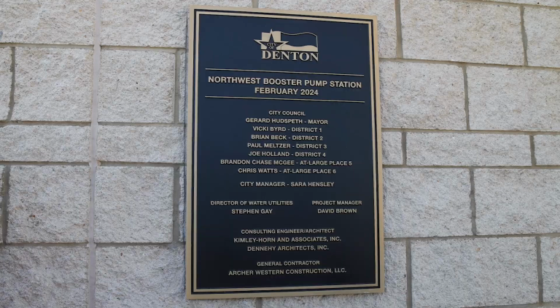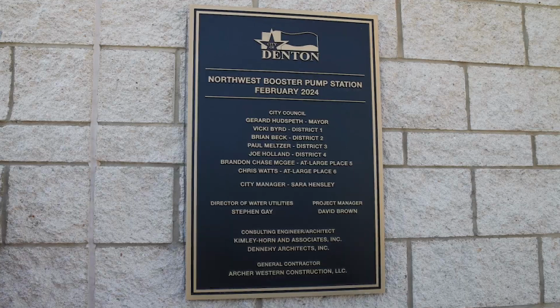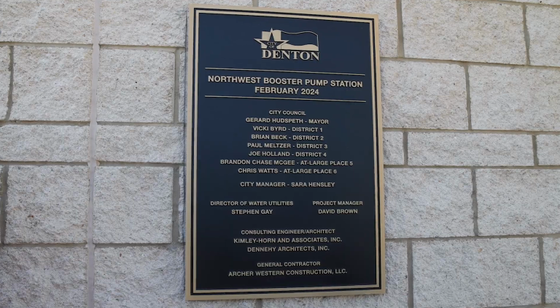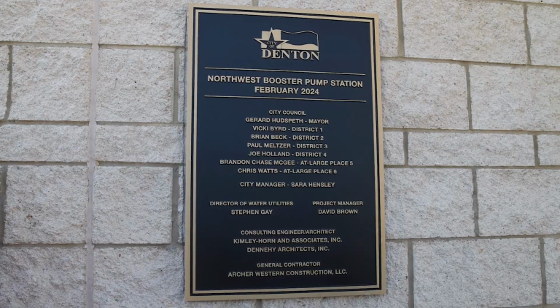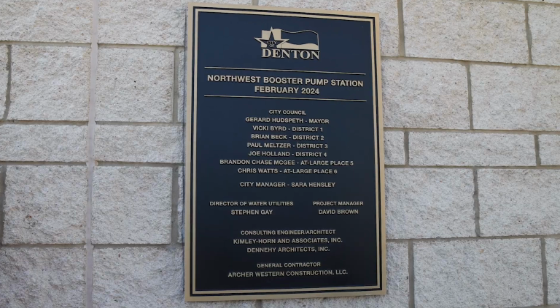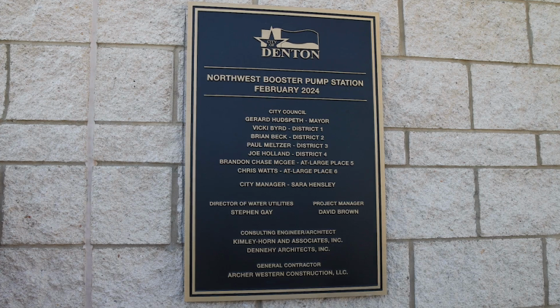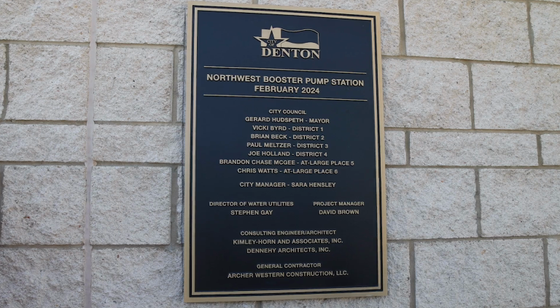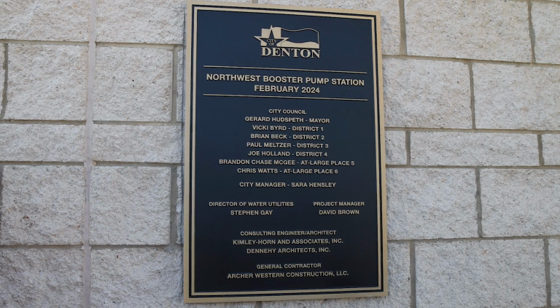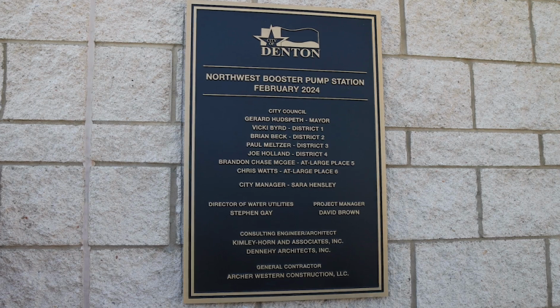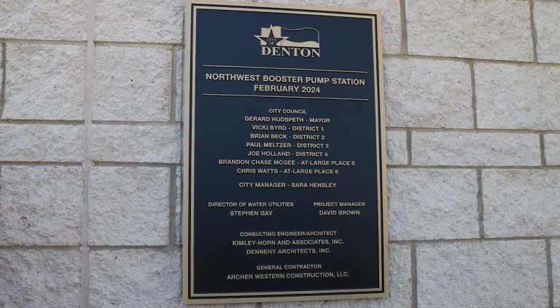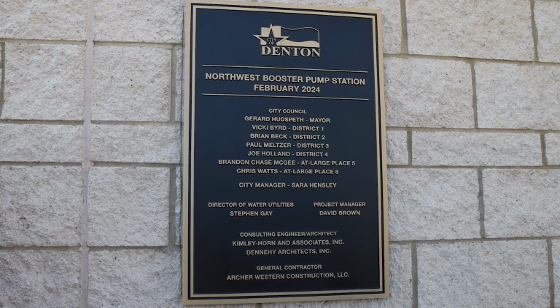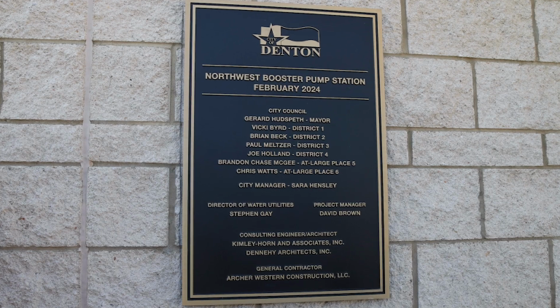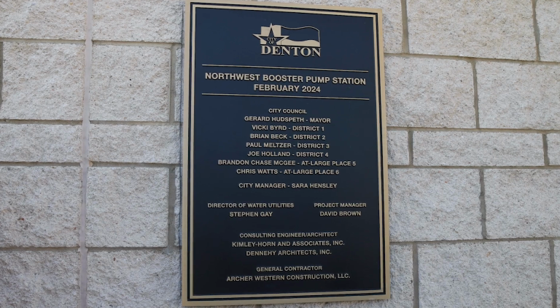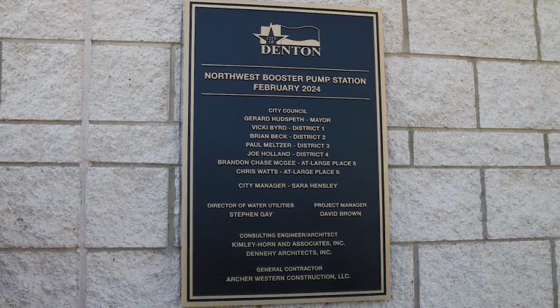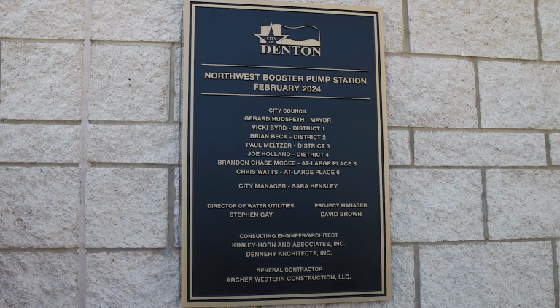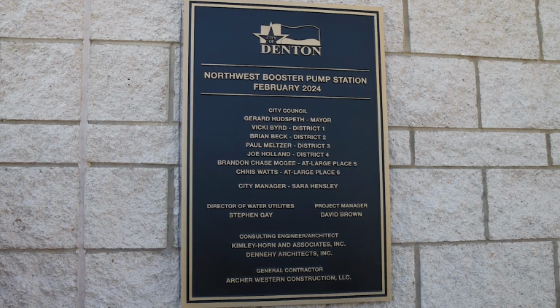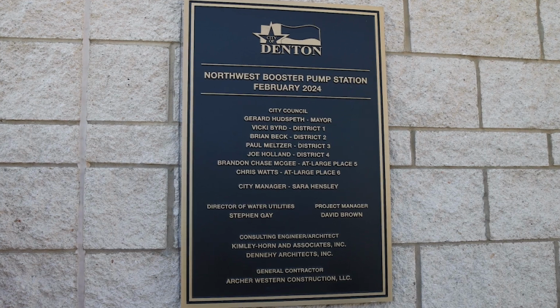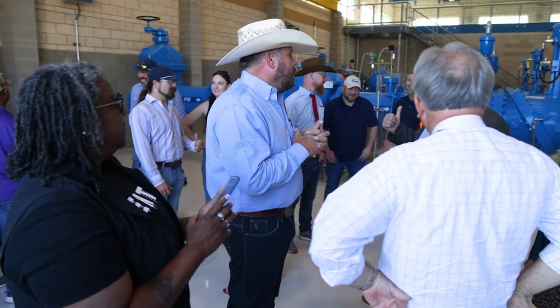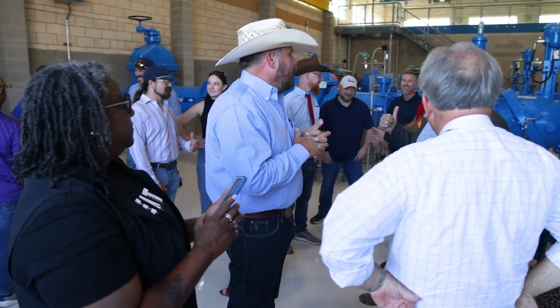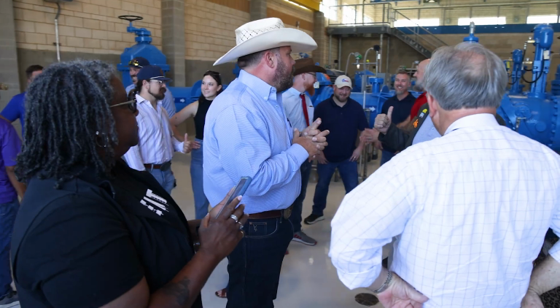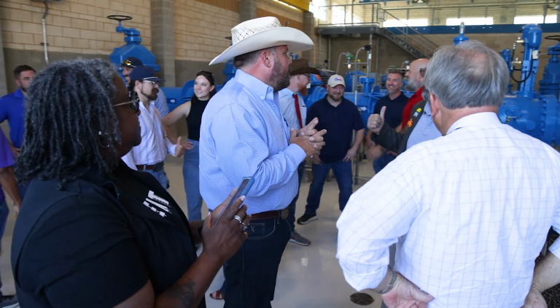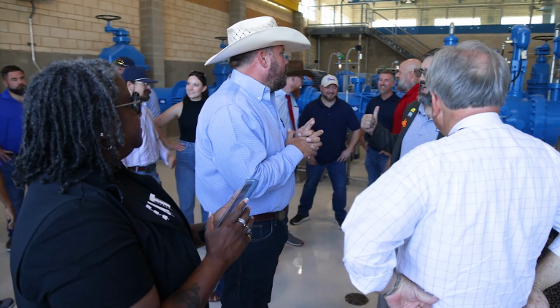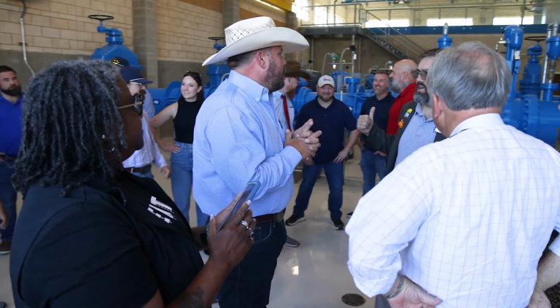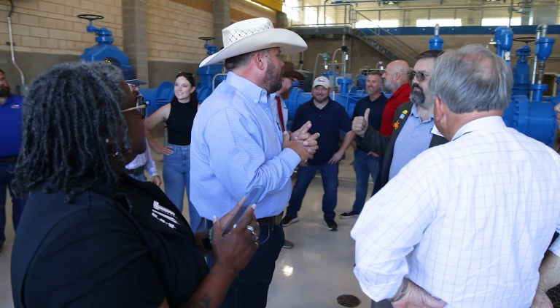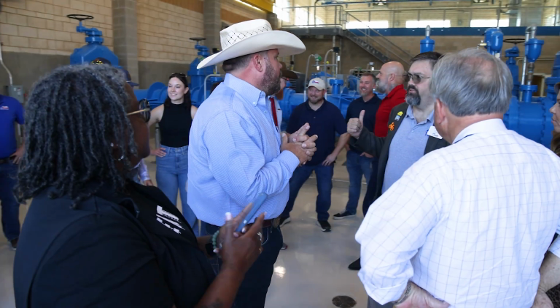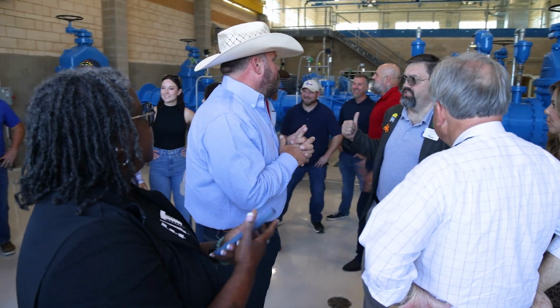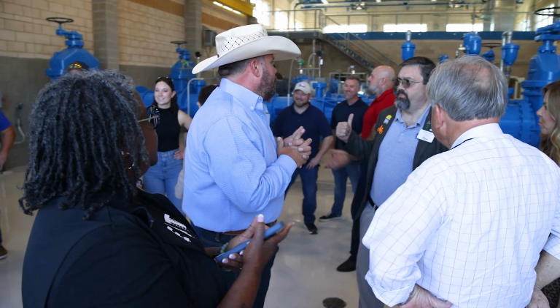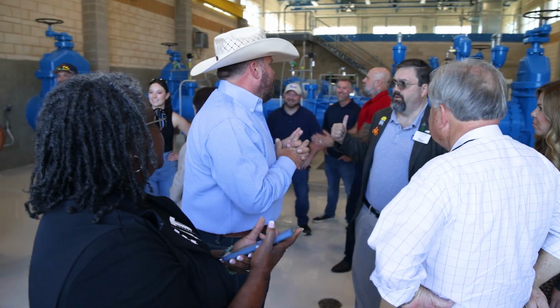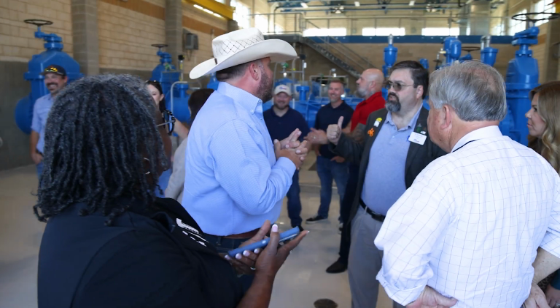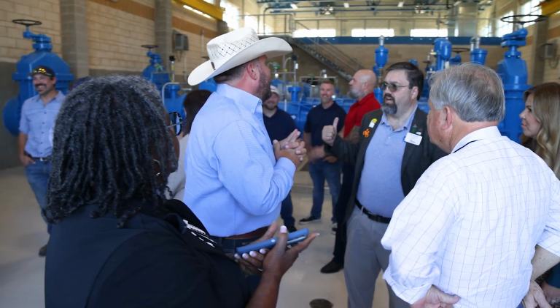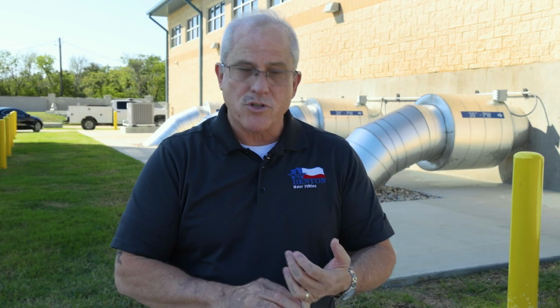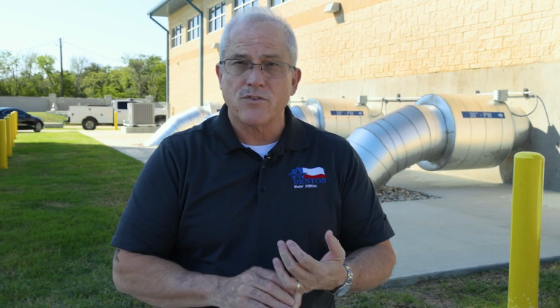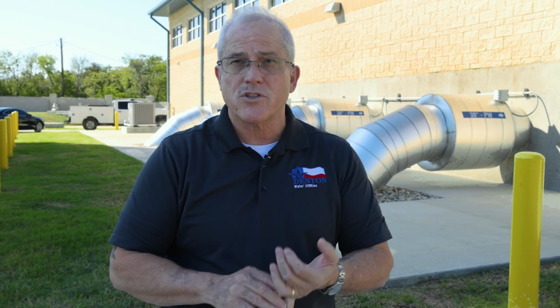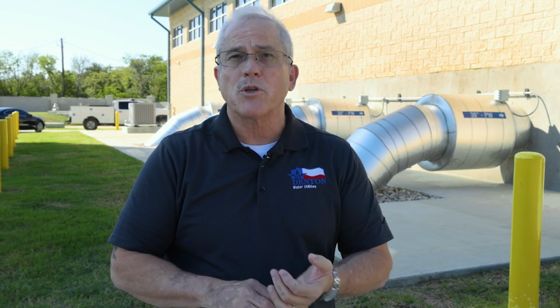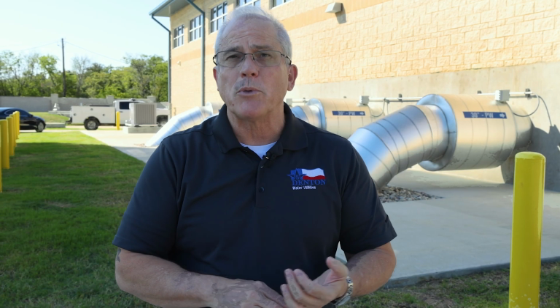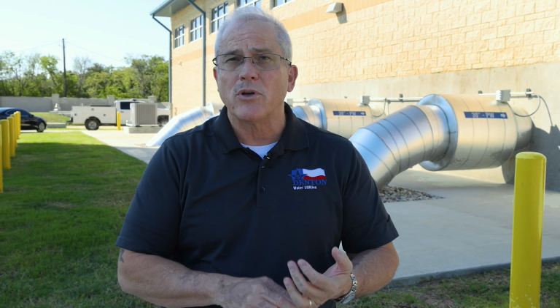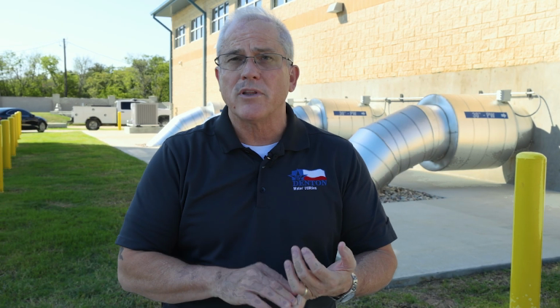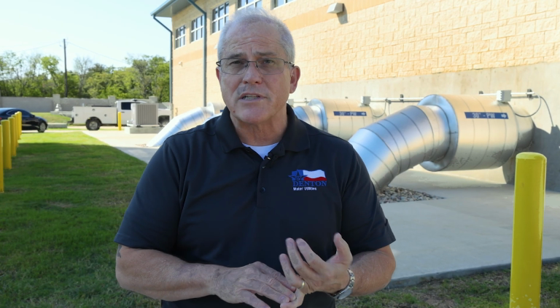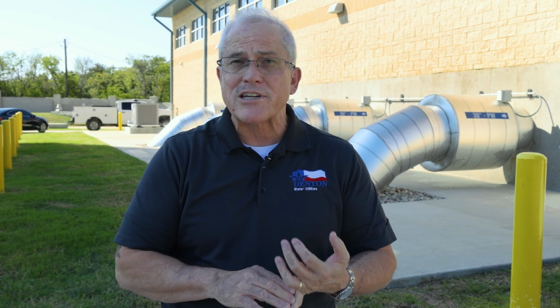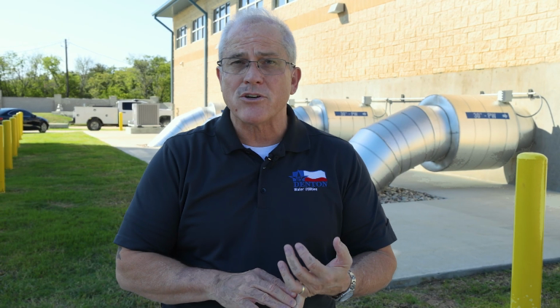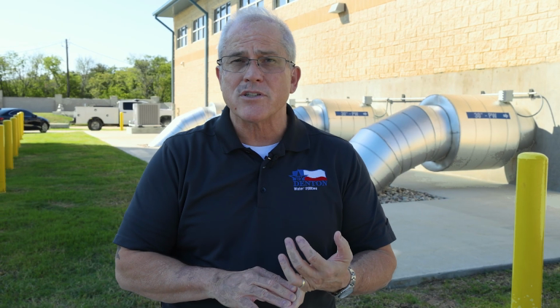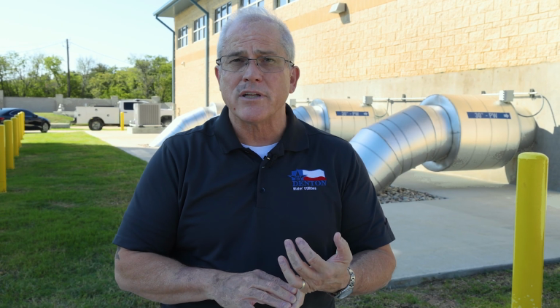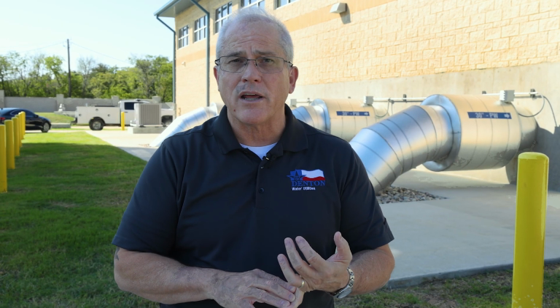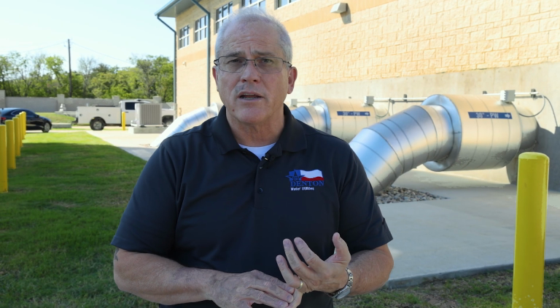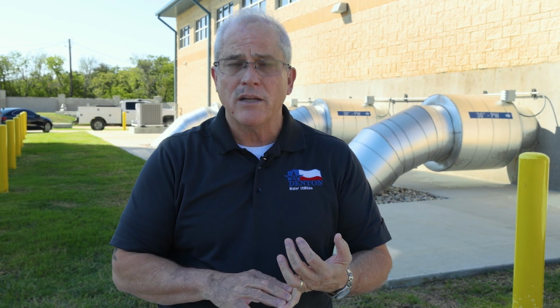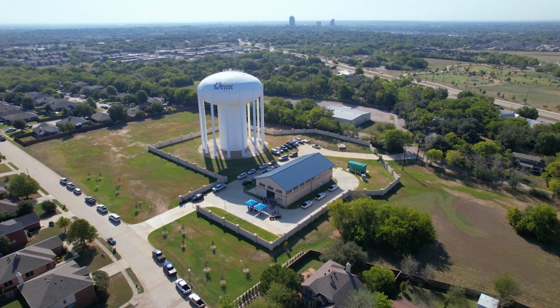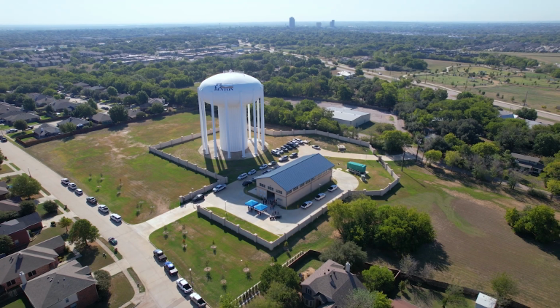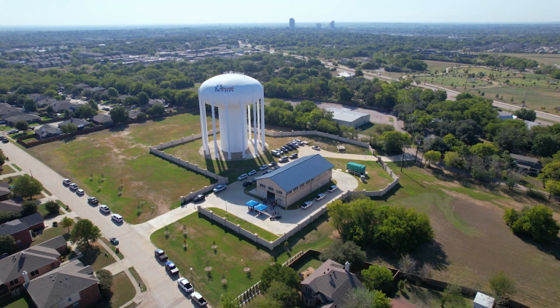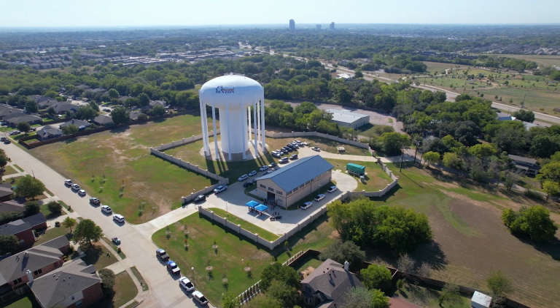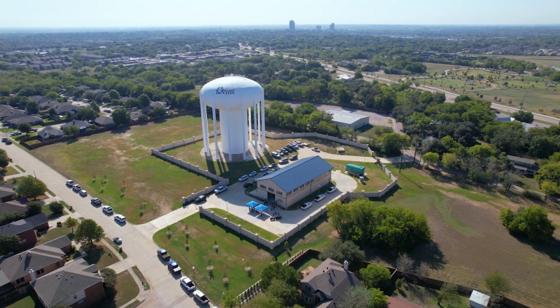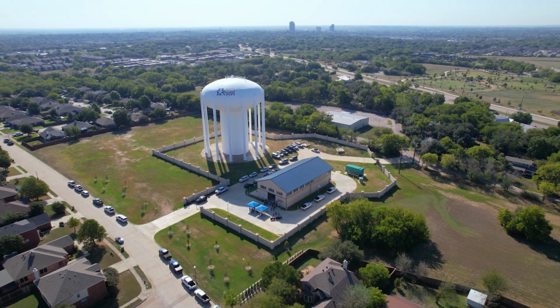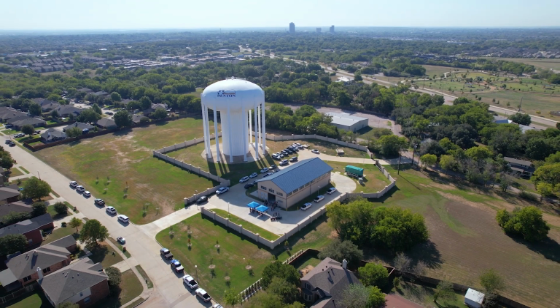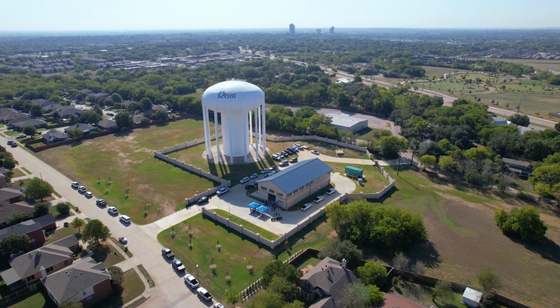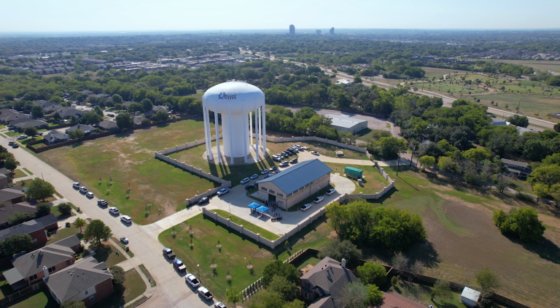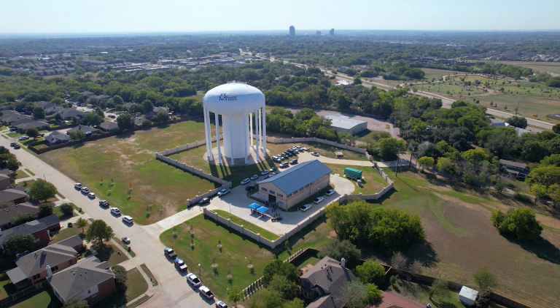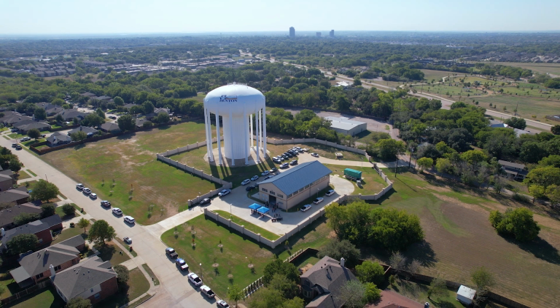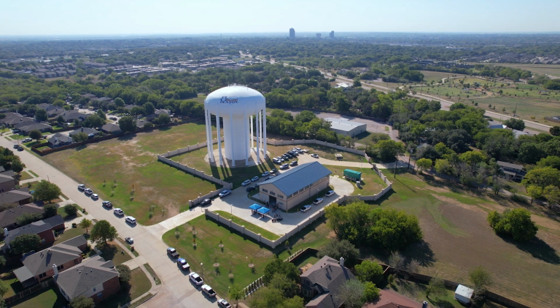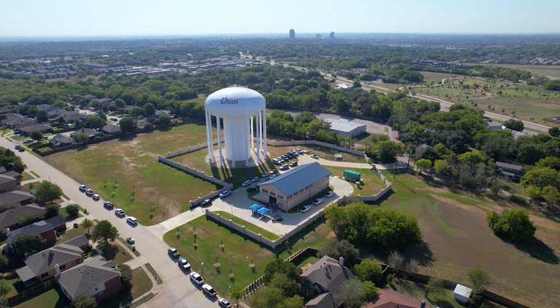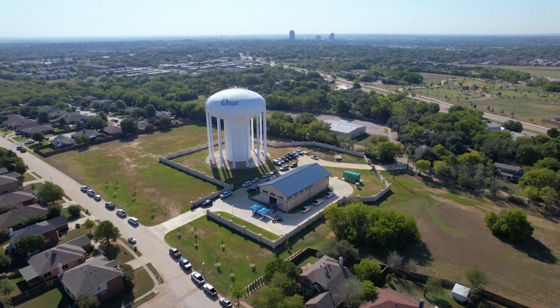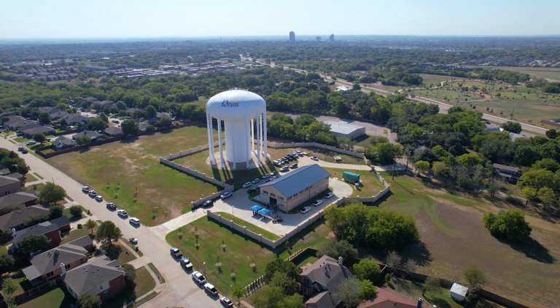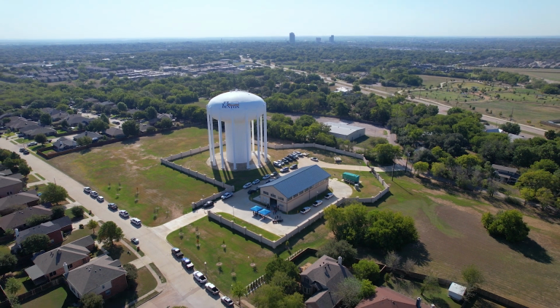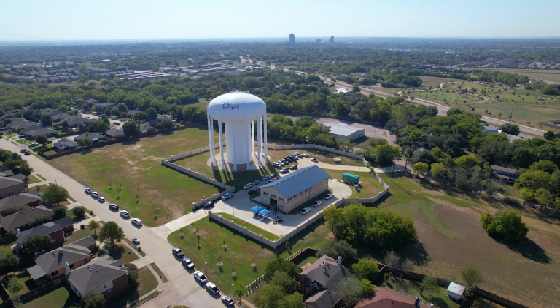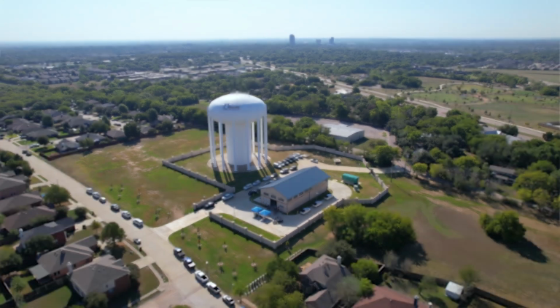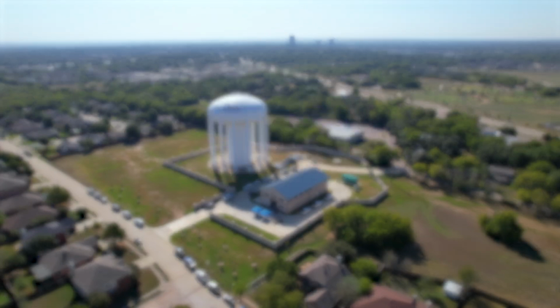It's really important to do this now because we have to build the infrastructure to service the community that's here today and the community that's coming tomorrow.